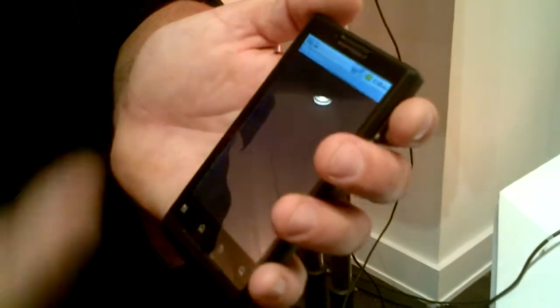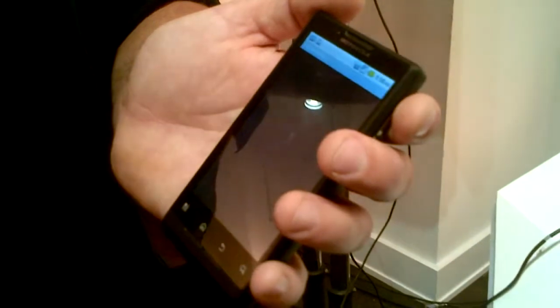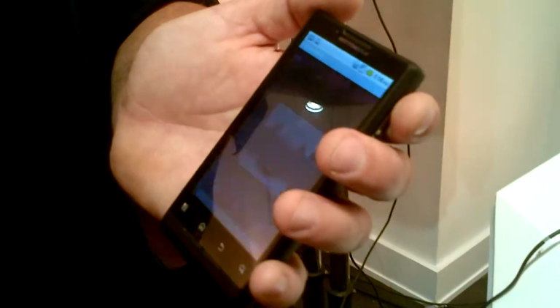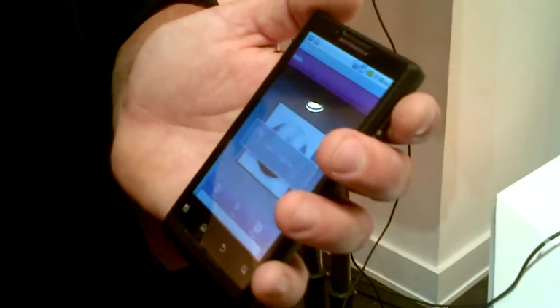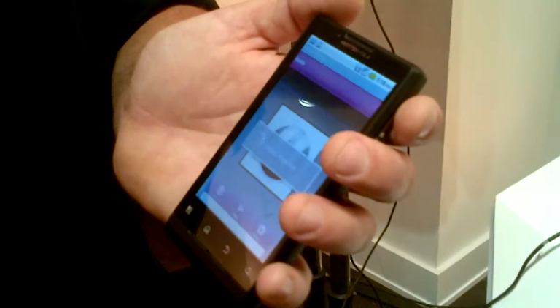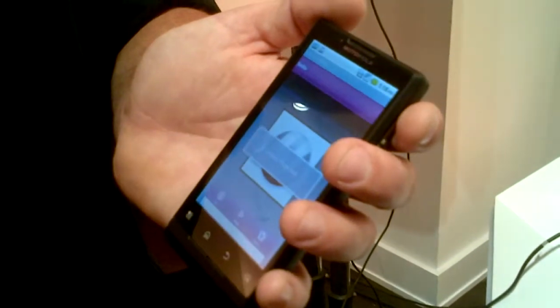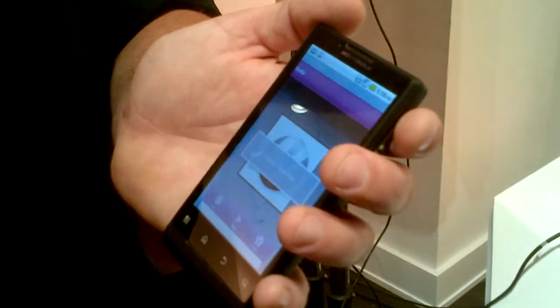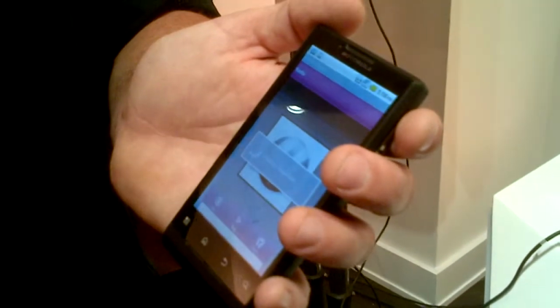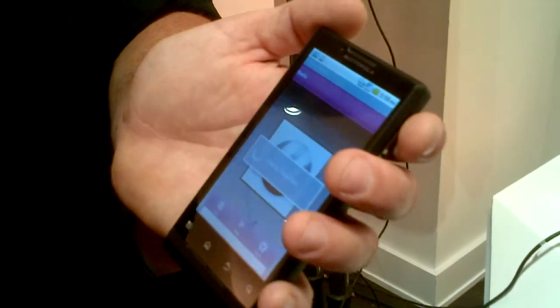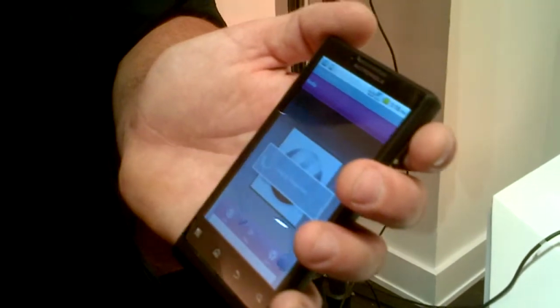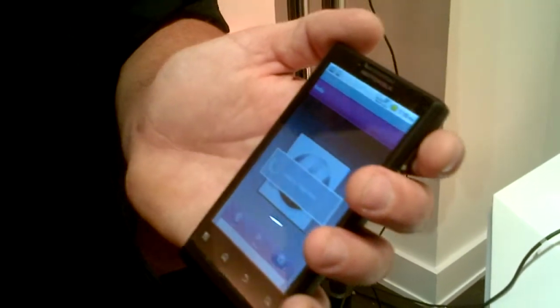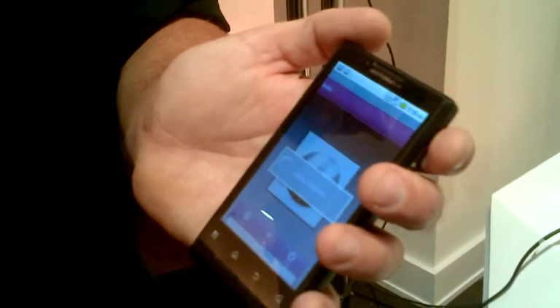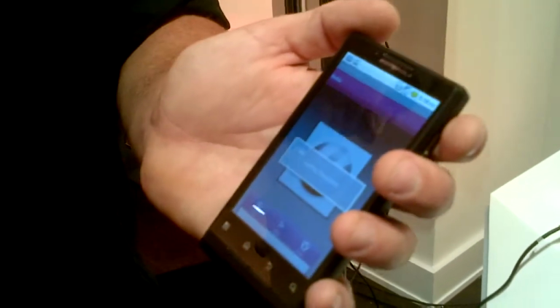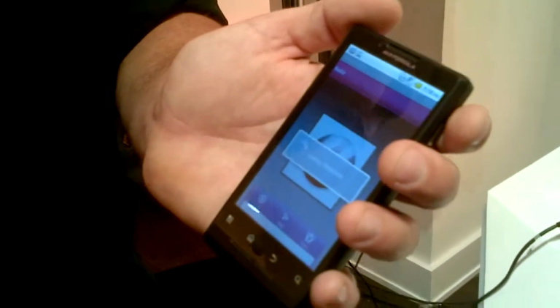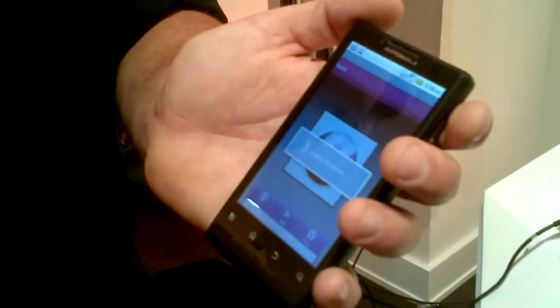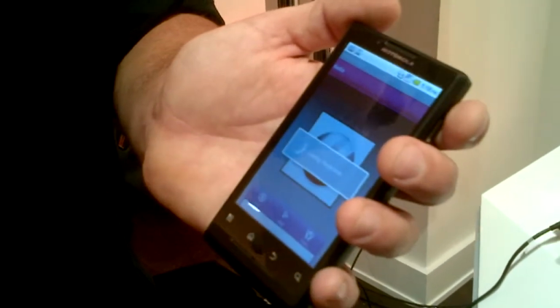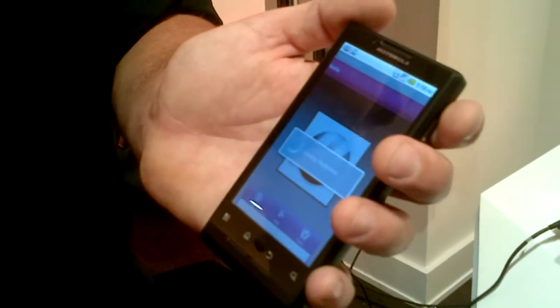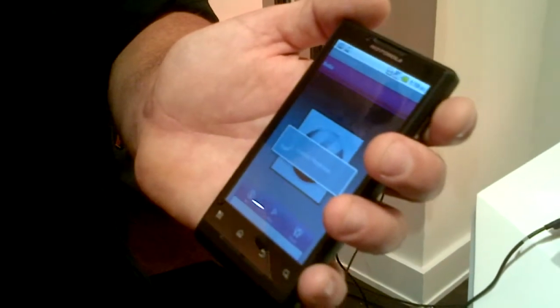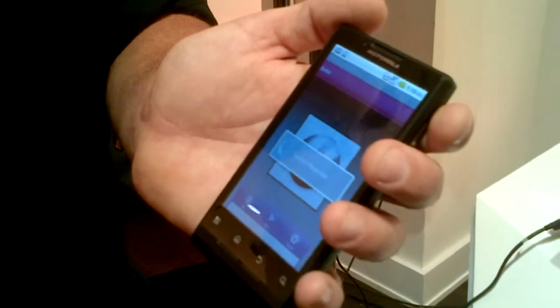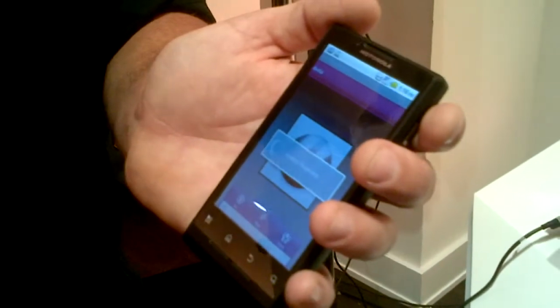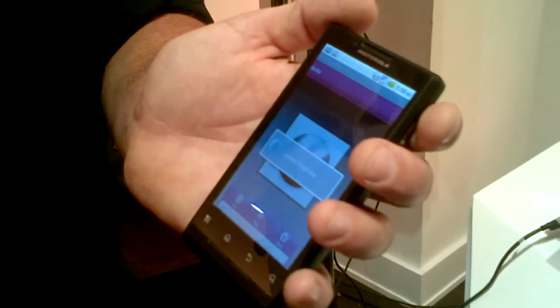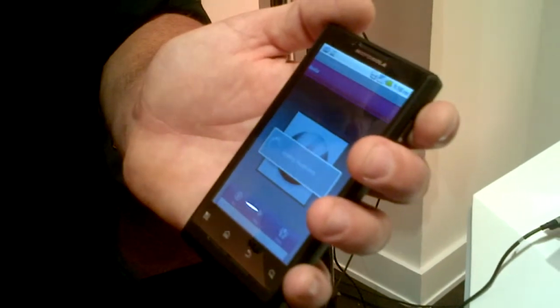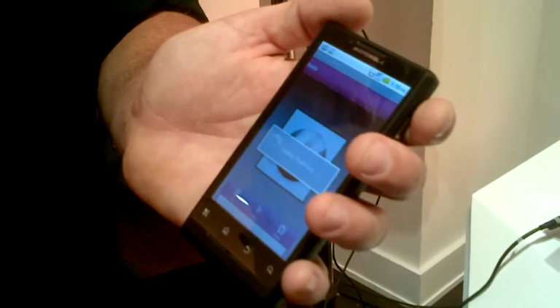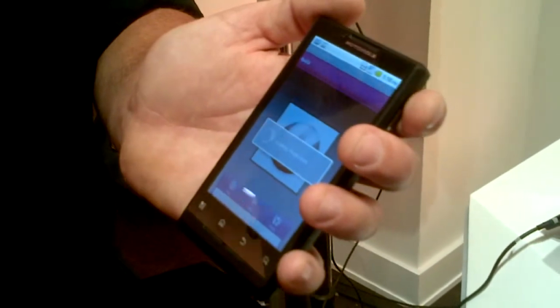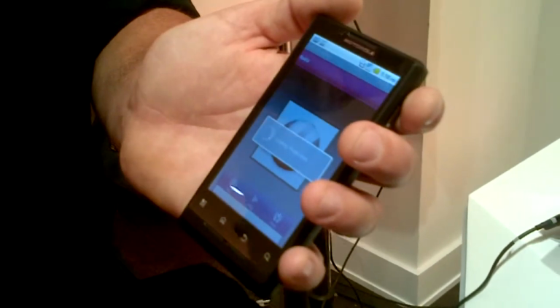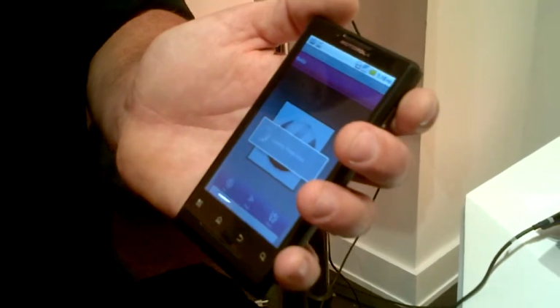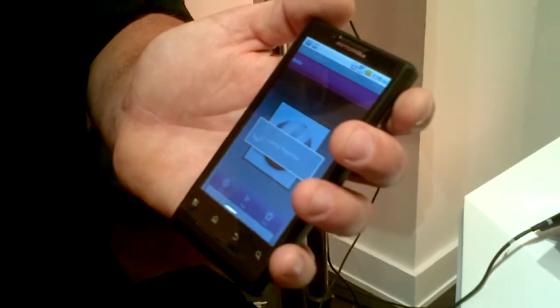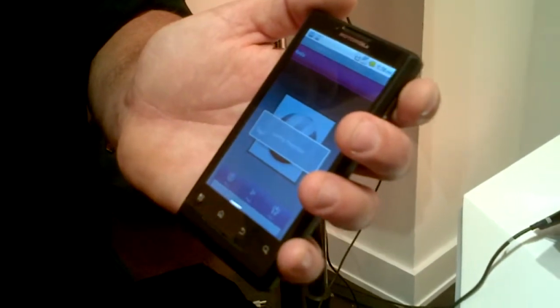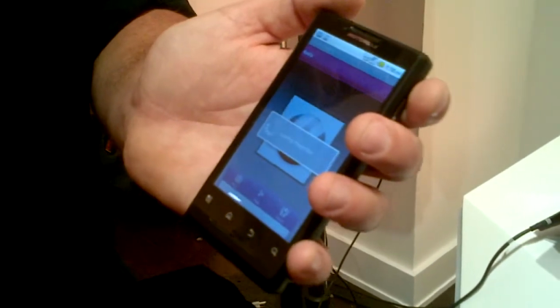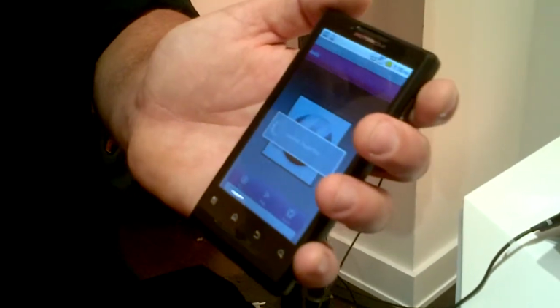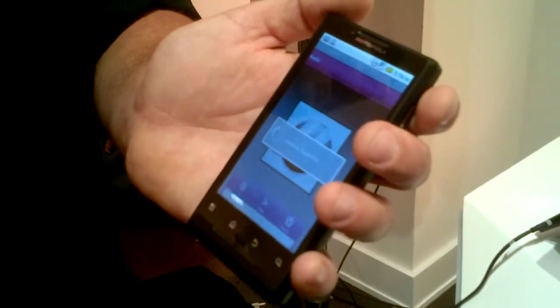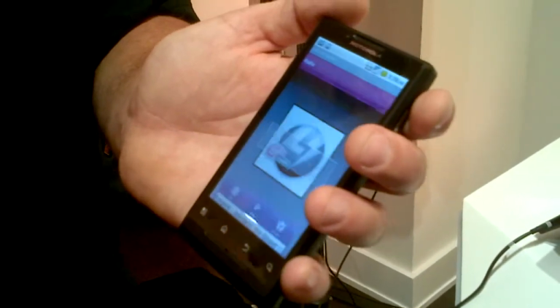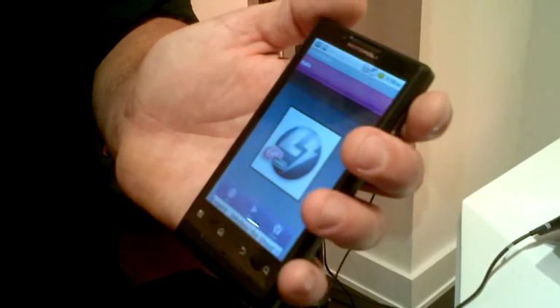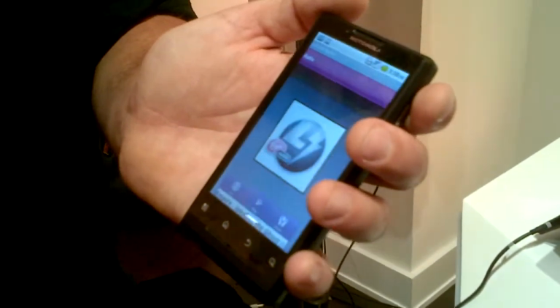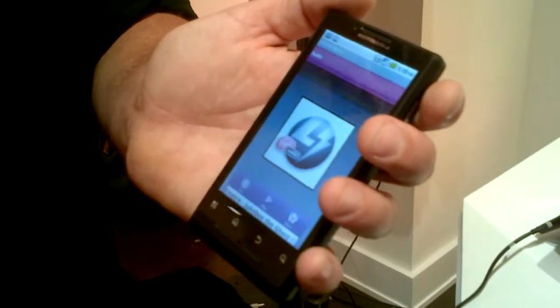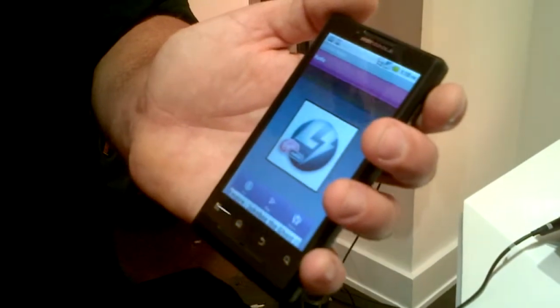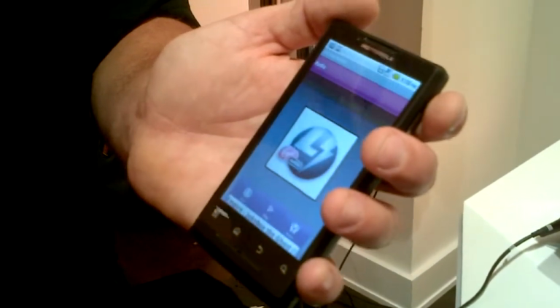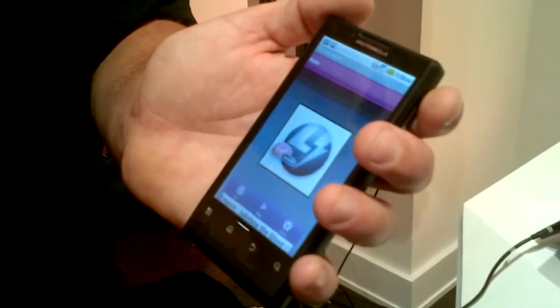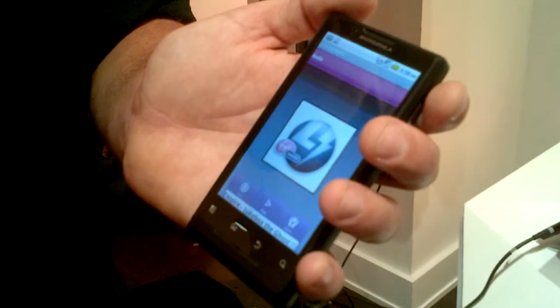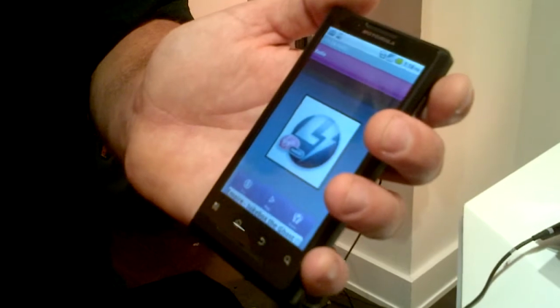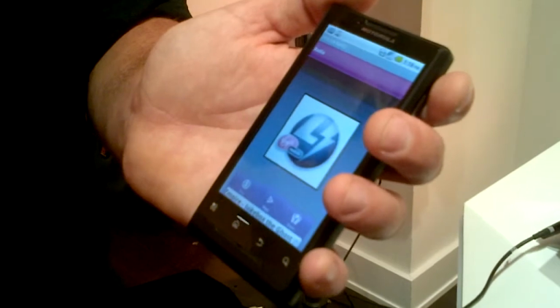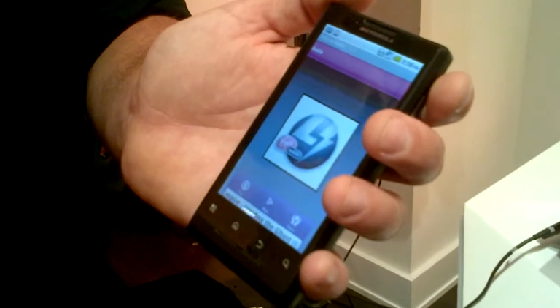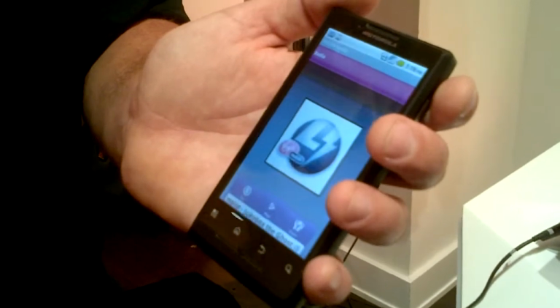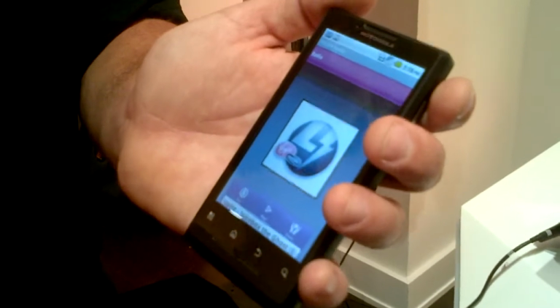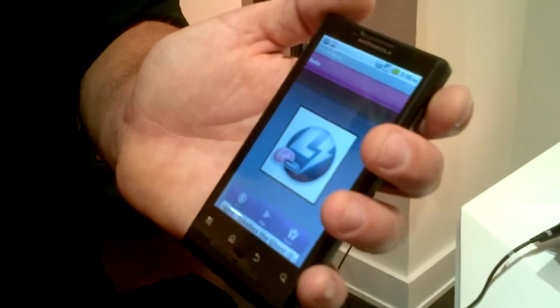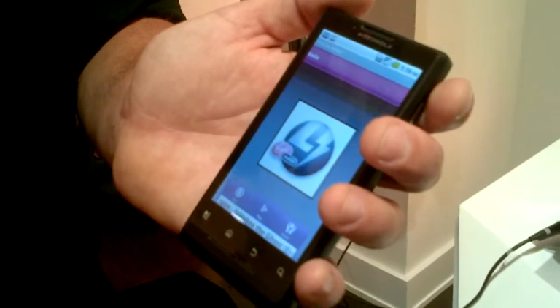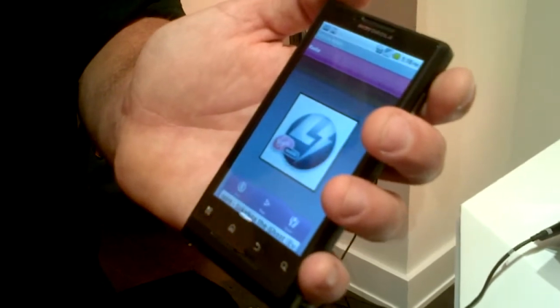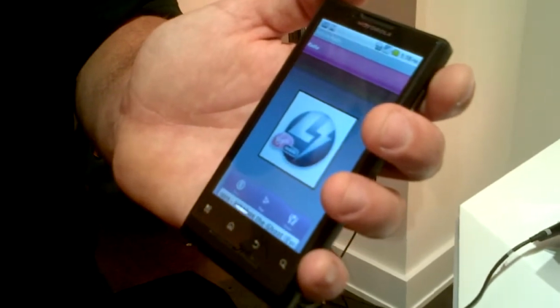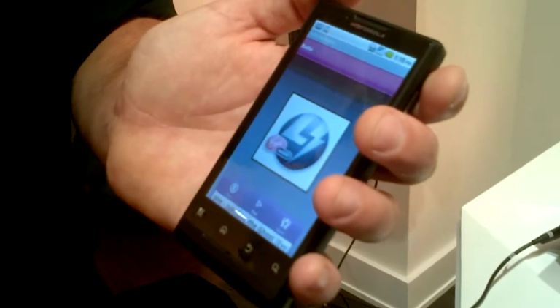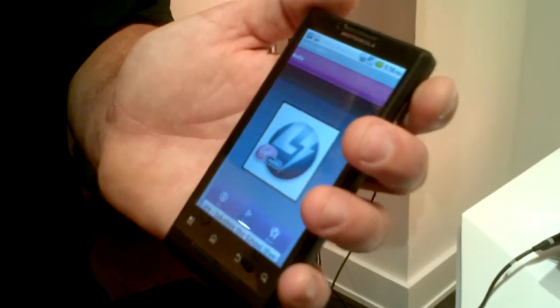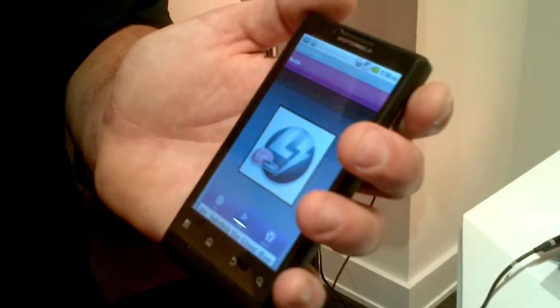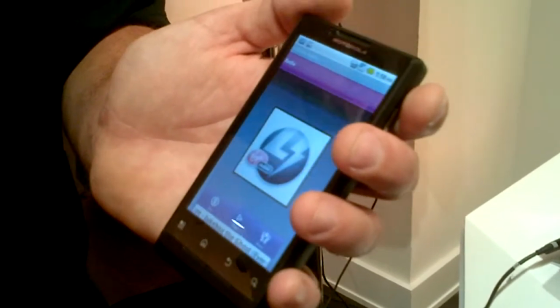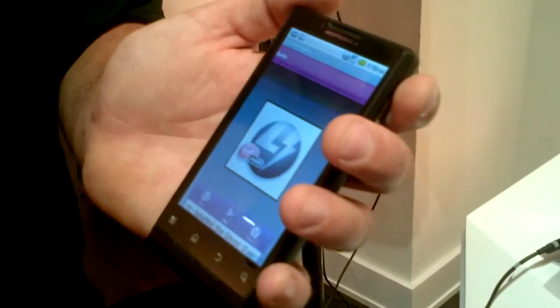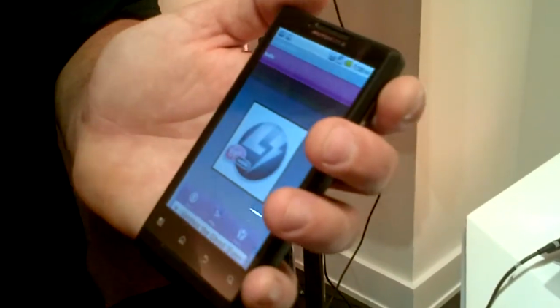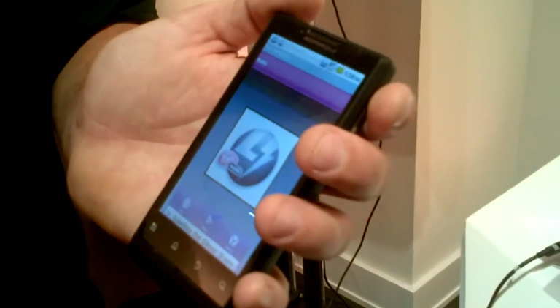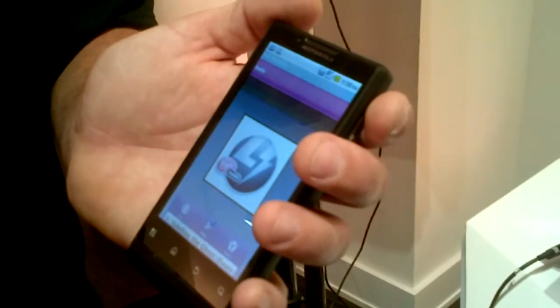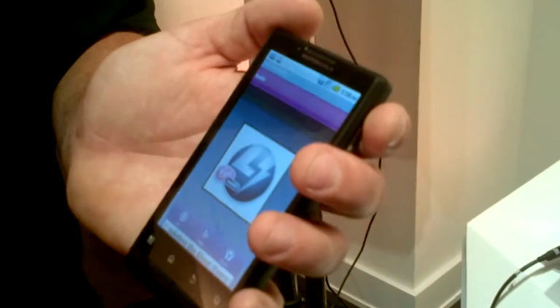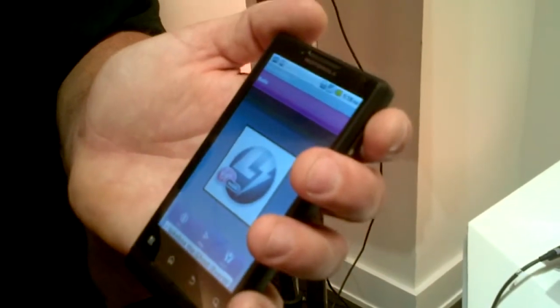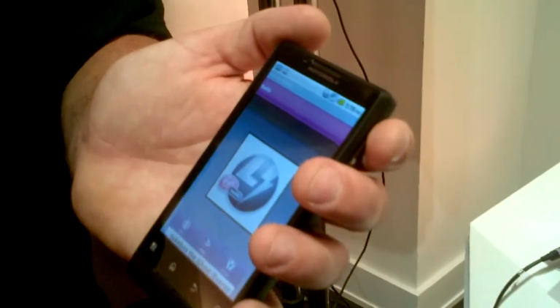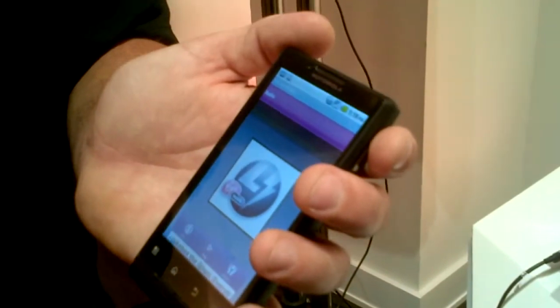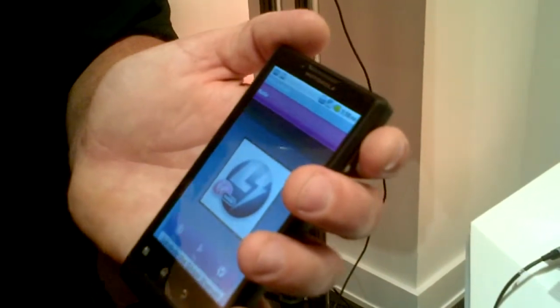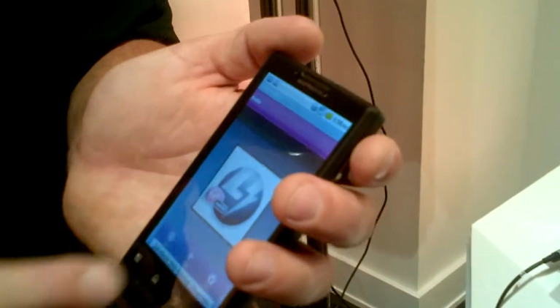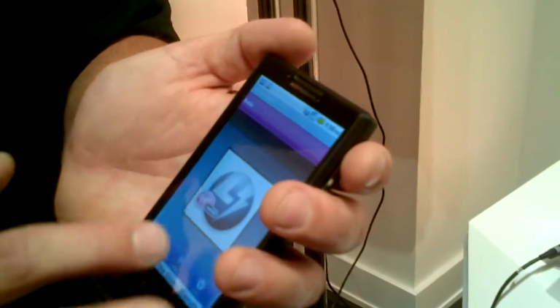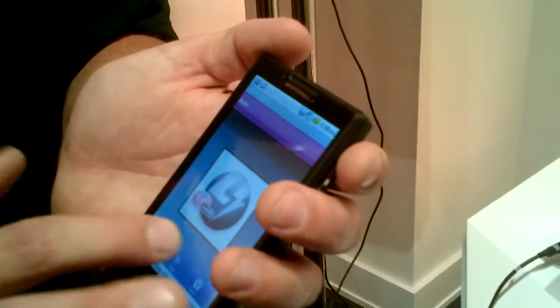It plays music, streams music live, and the content's always being provided by DJ Braden. It's a very cool app.